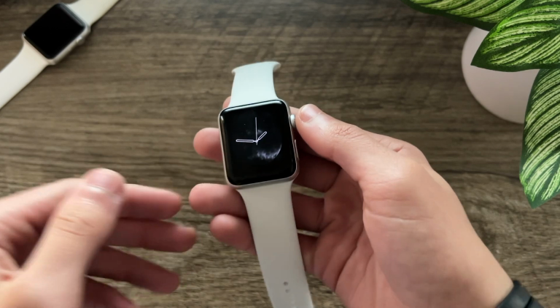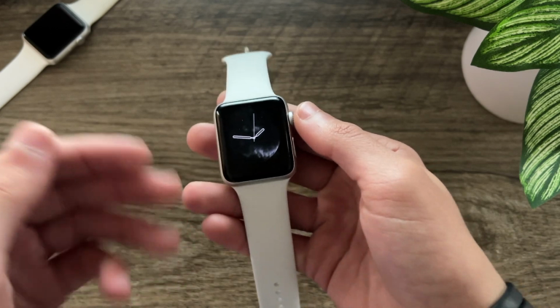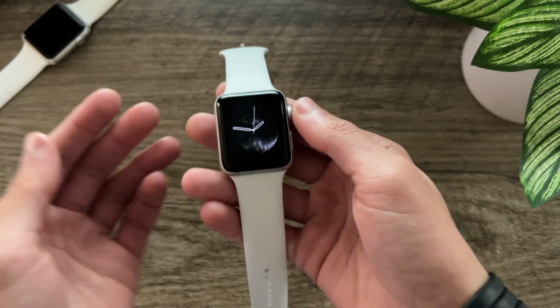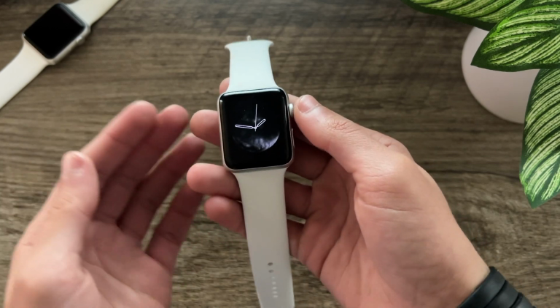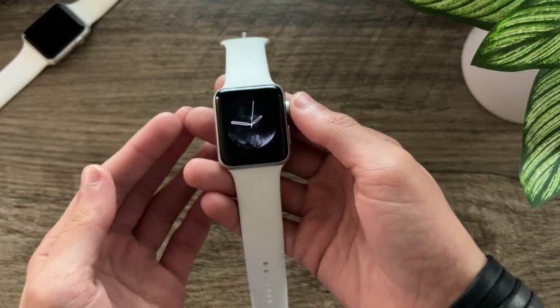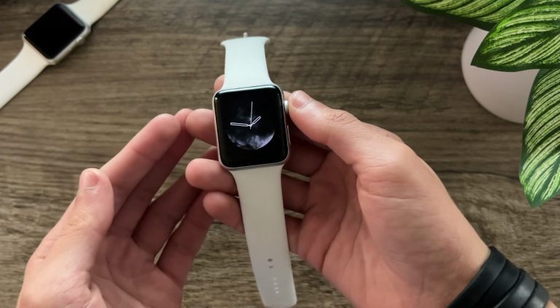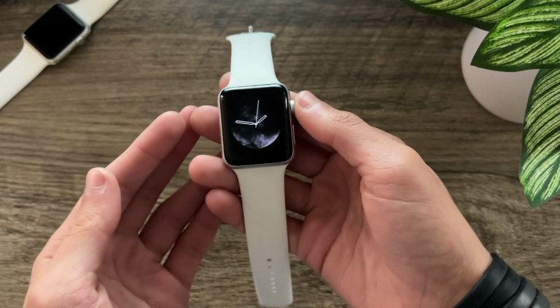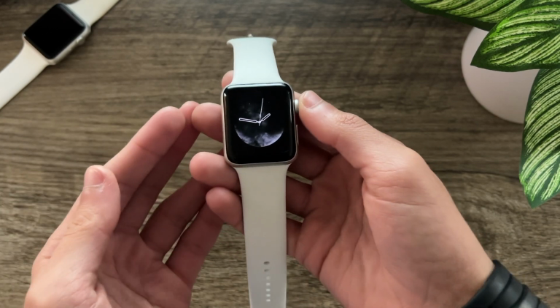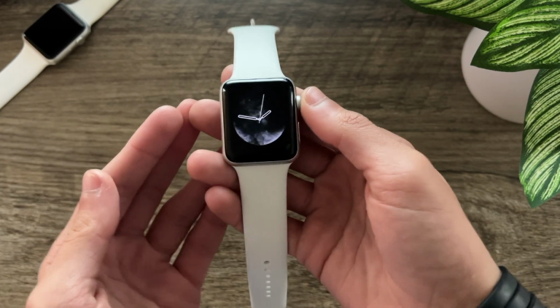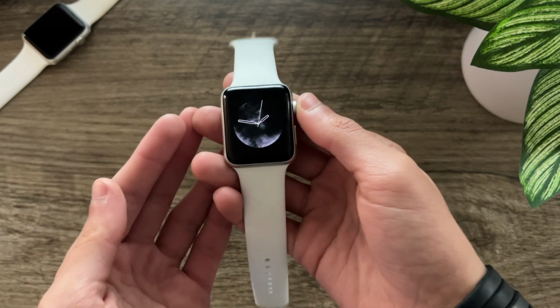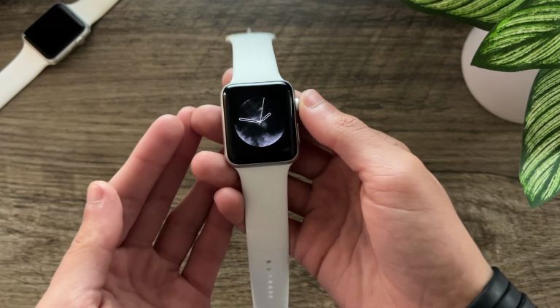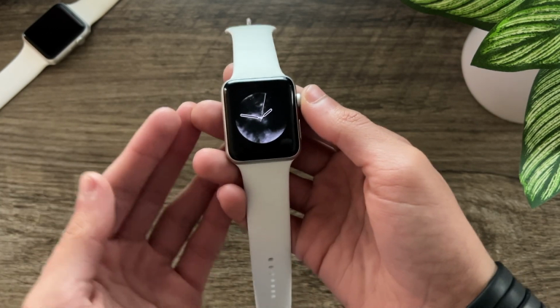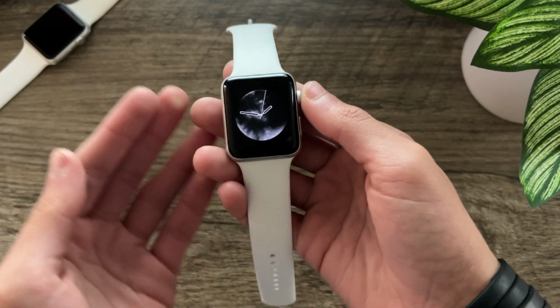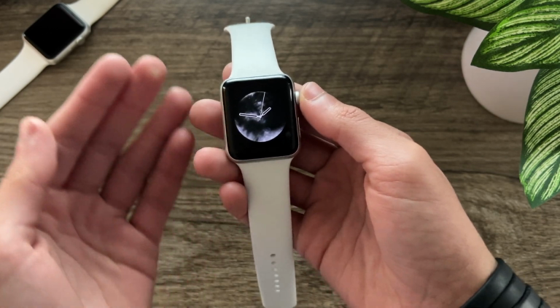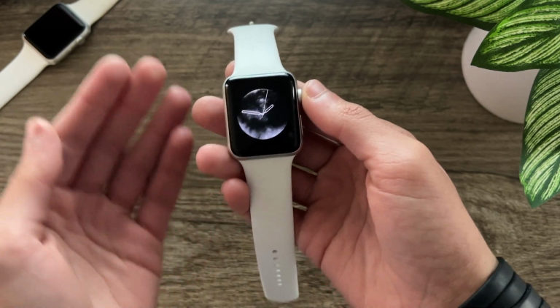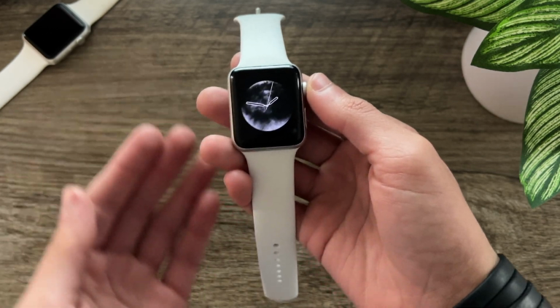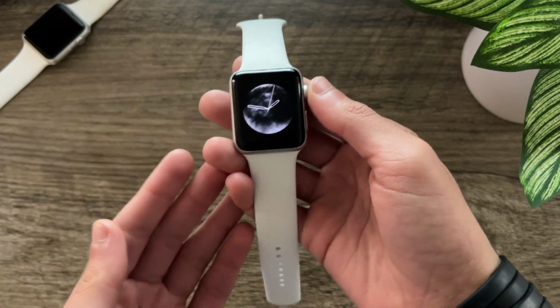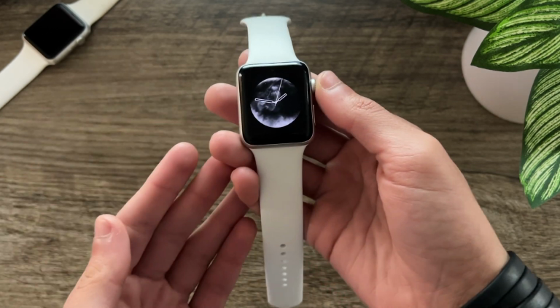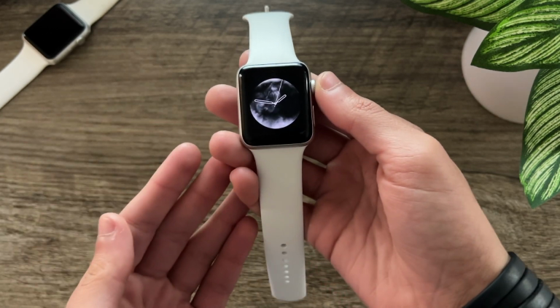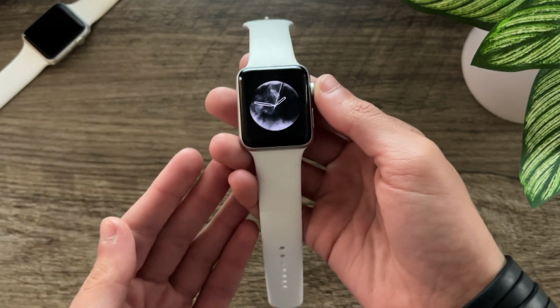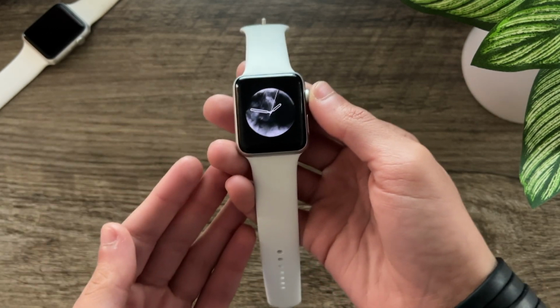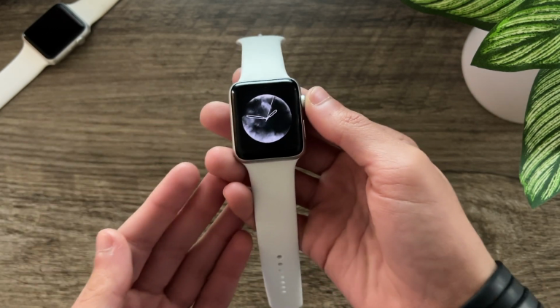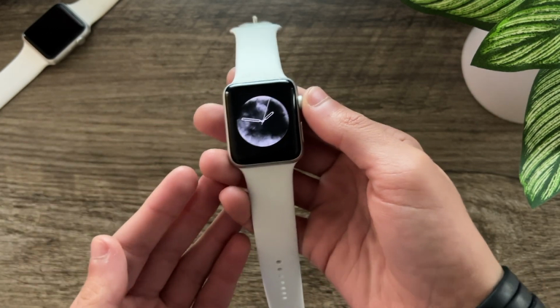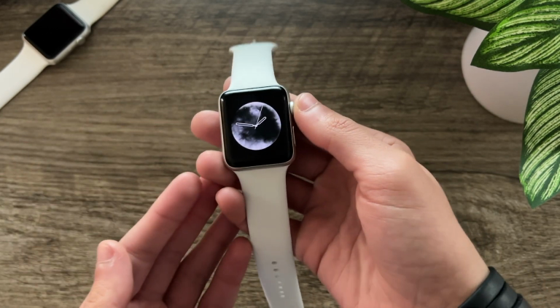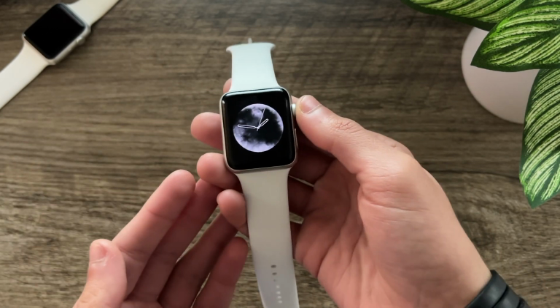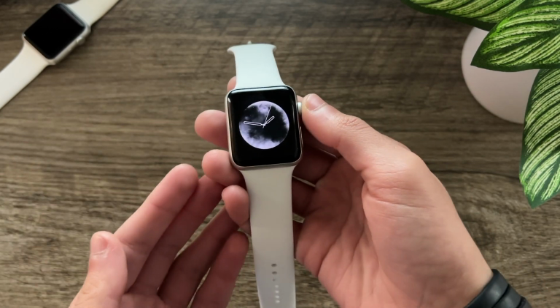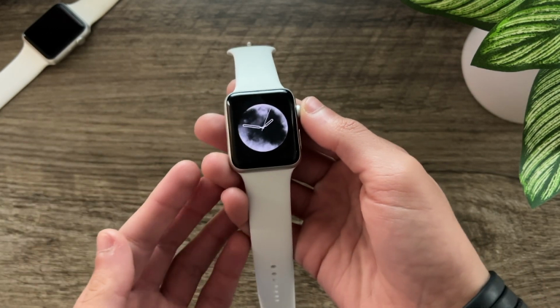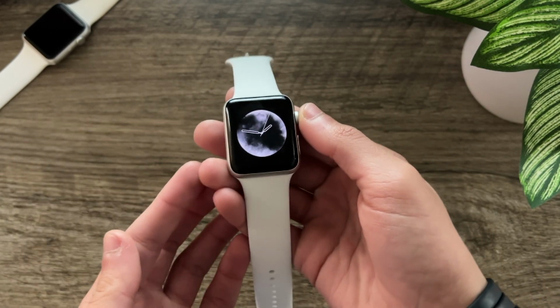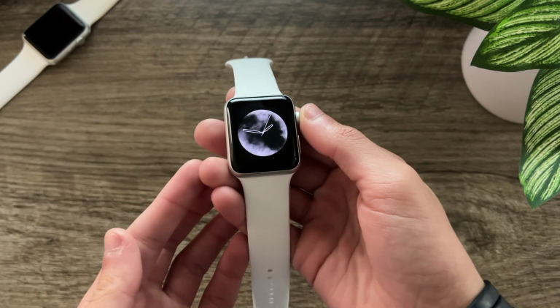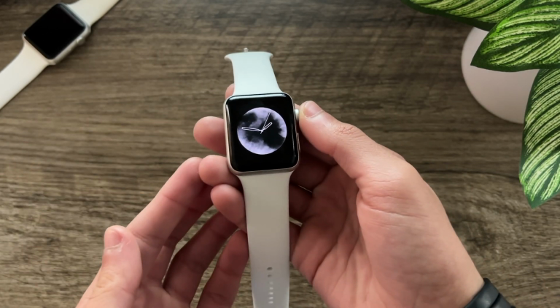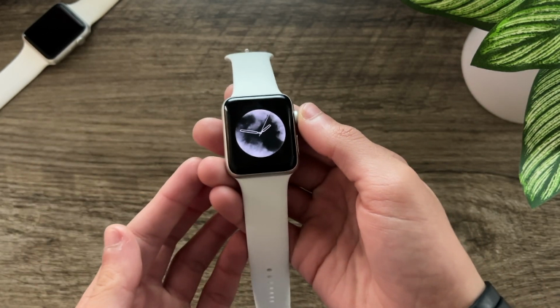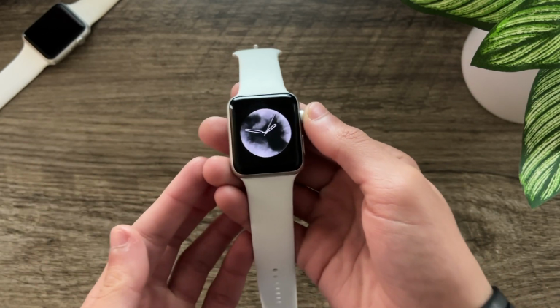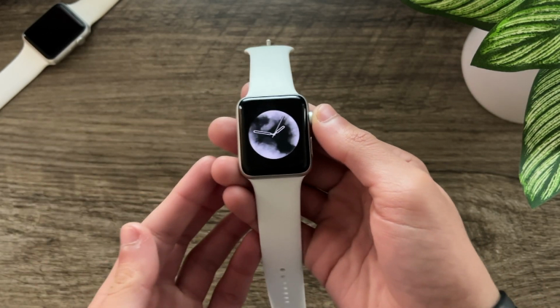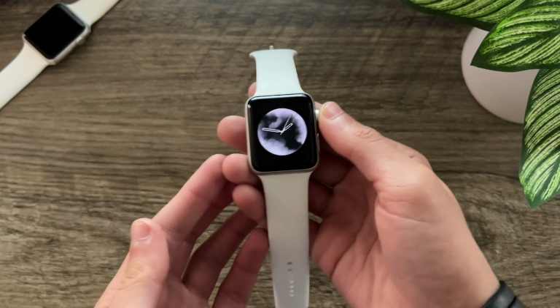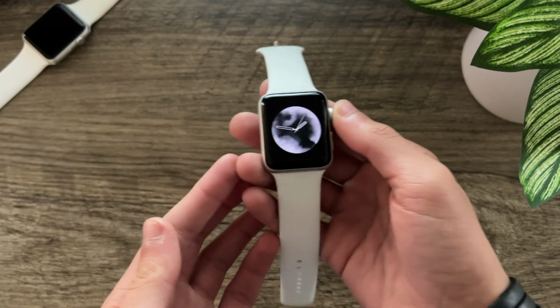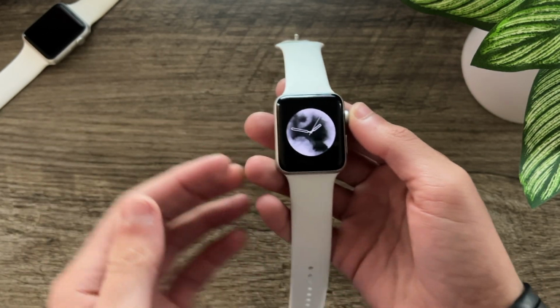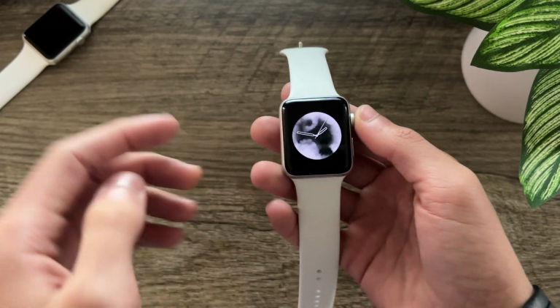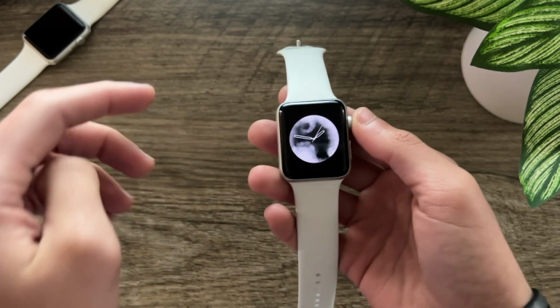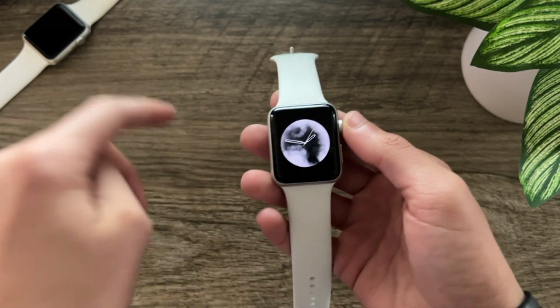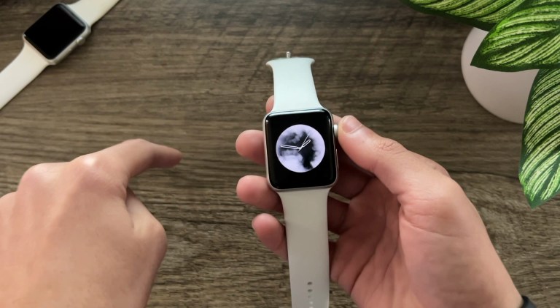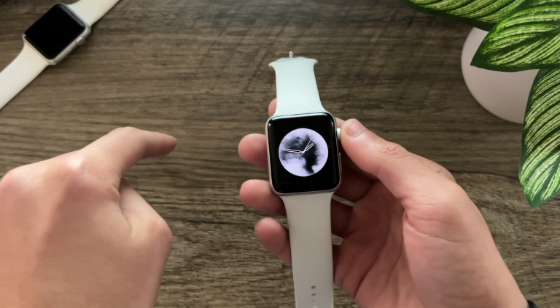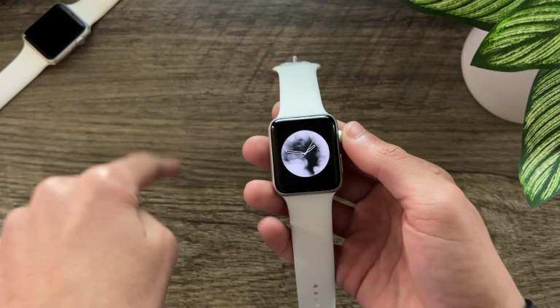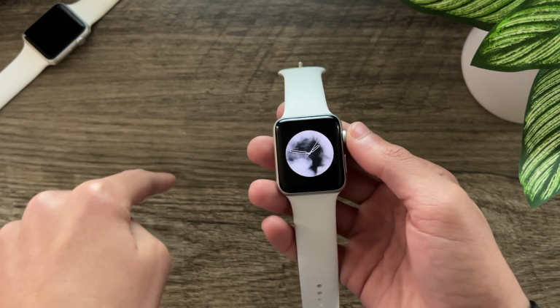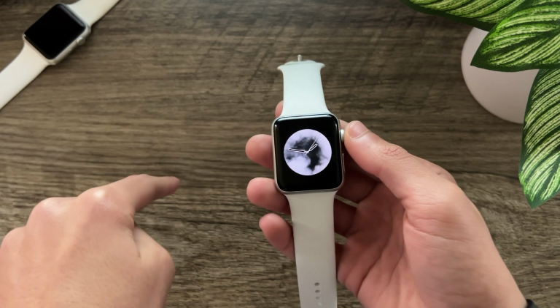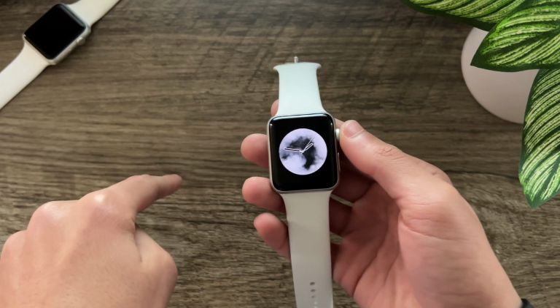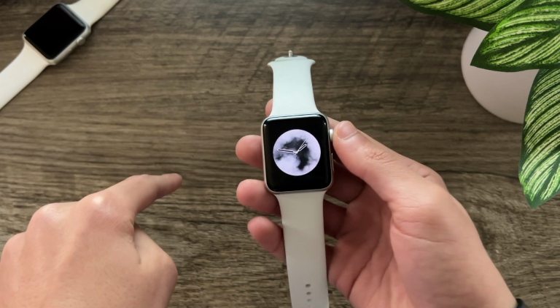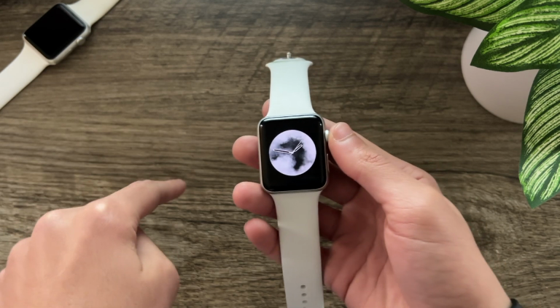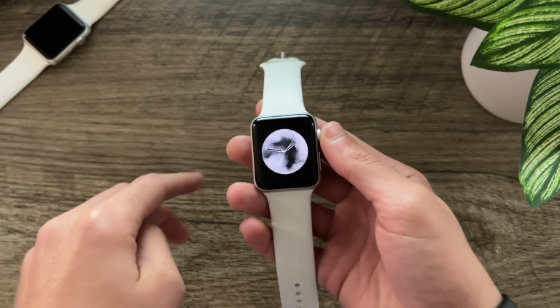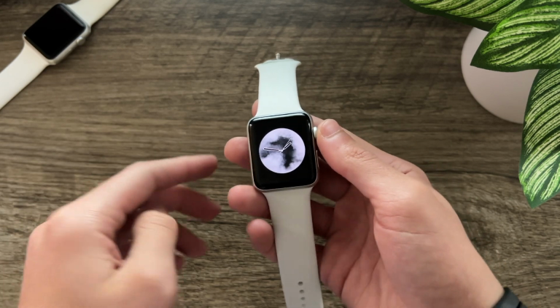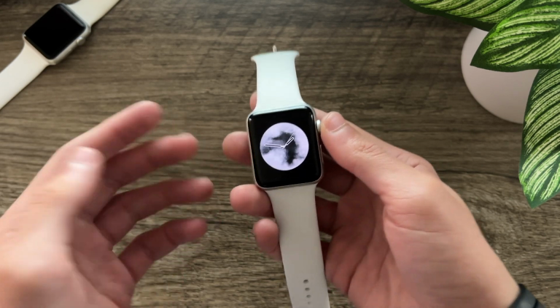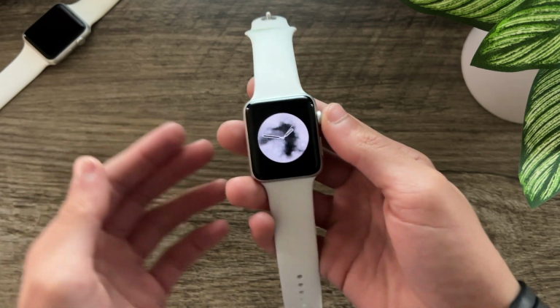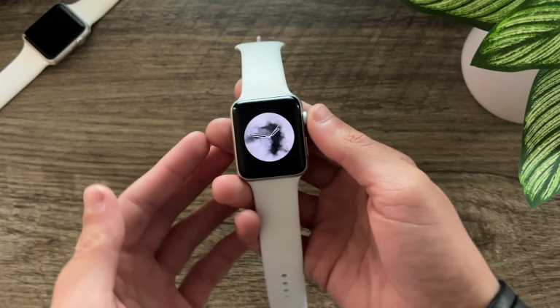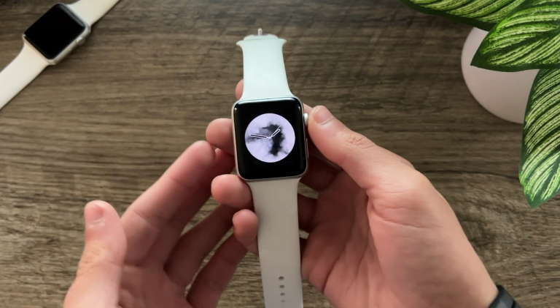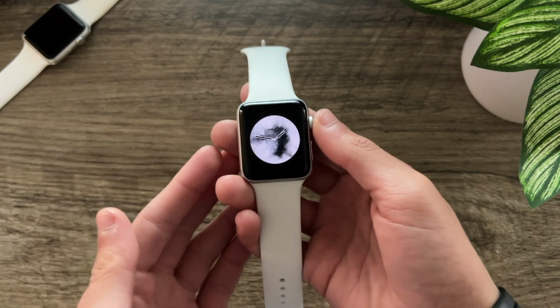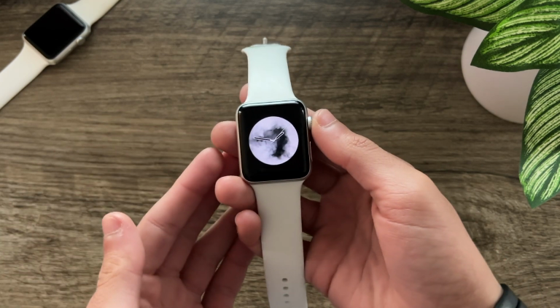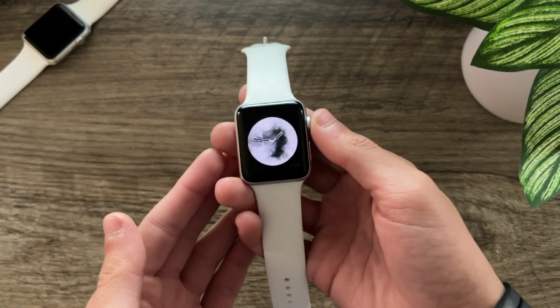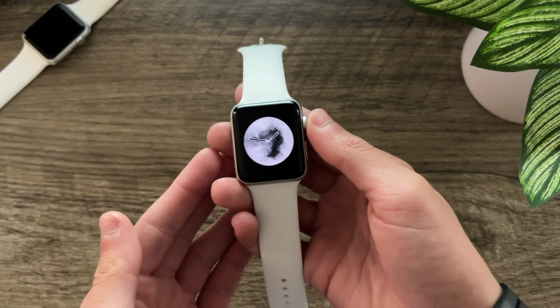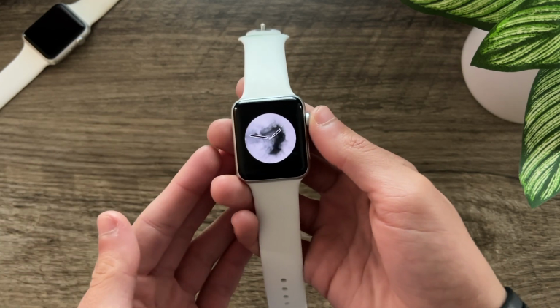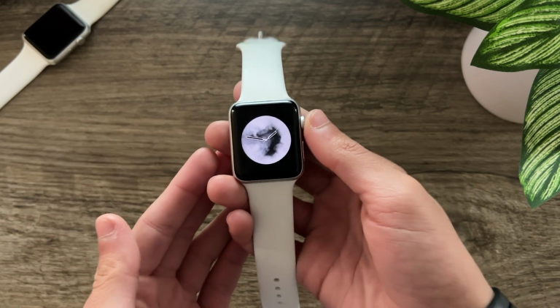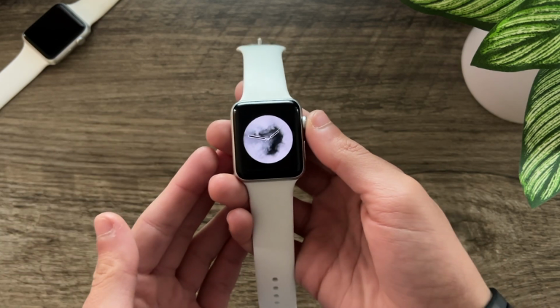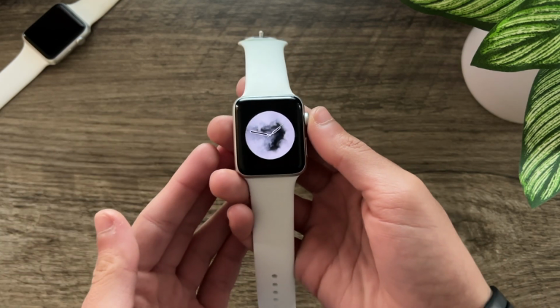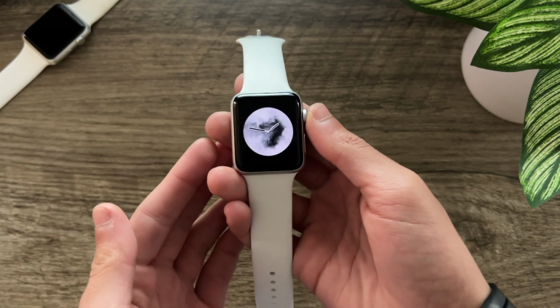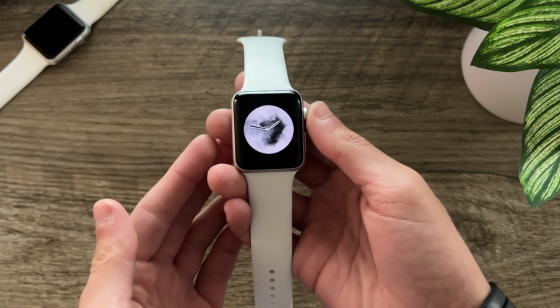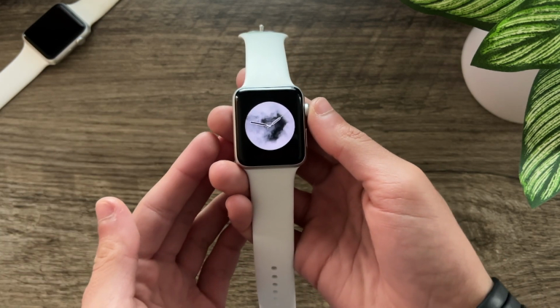If you'd like to see how the Apple Watch Series 3 handles WatchOS 8.1, make sure to visit the pinned comment below where you'll find a link to my full review.